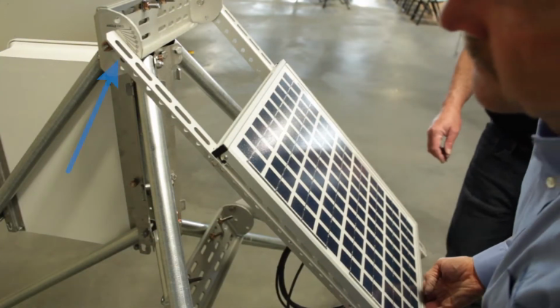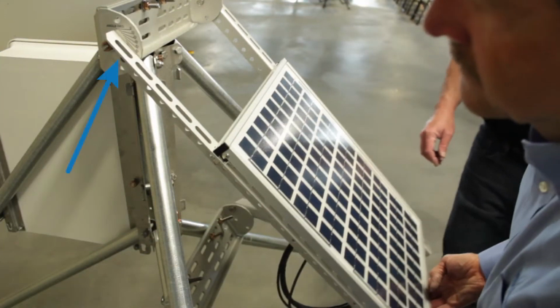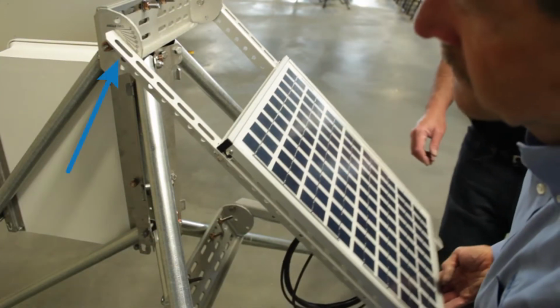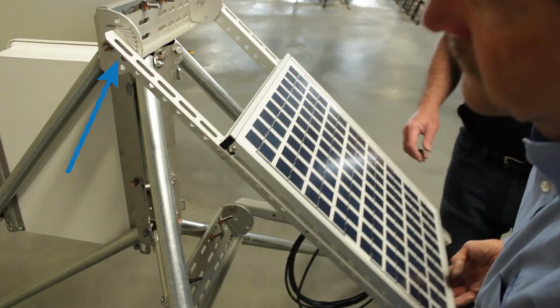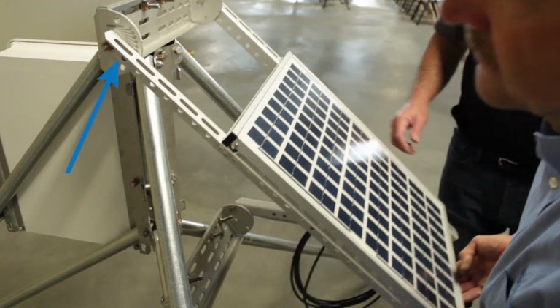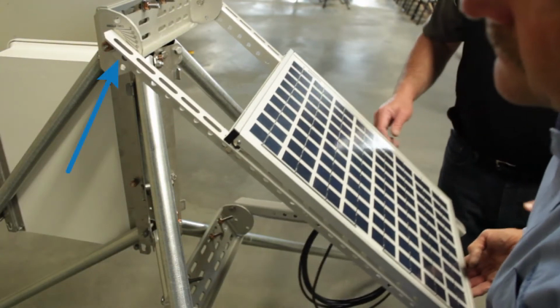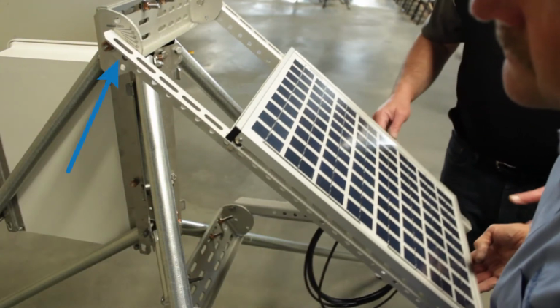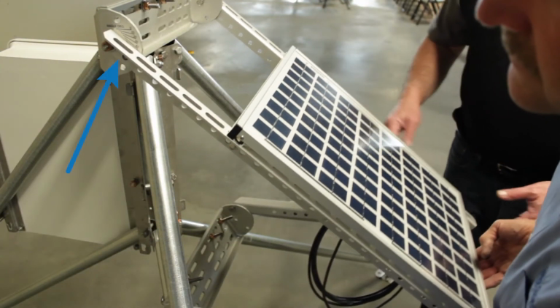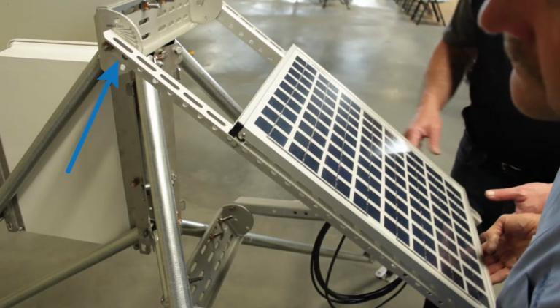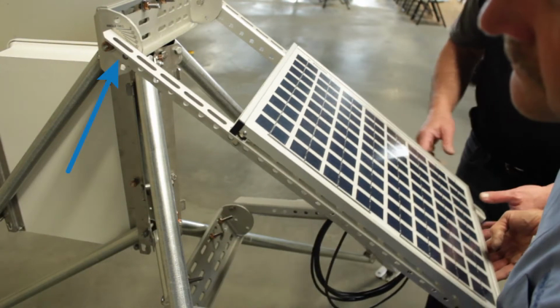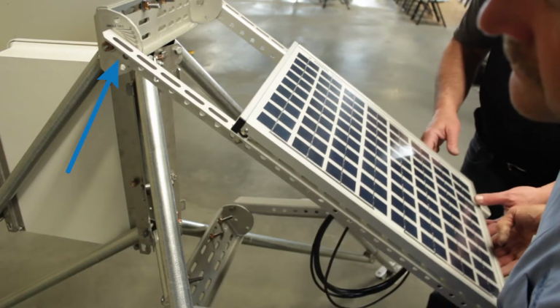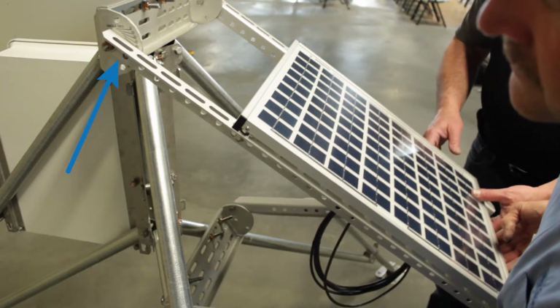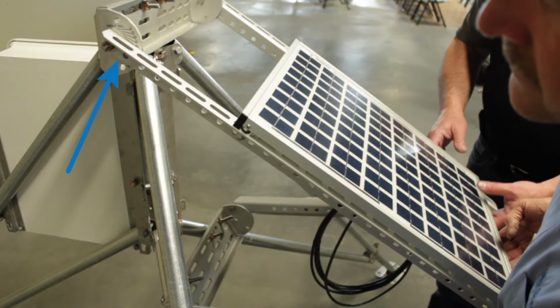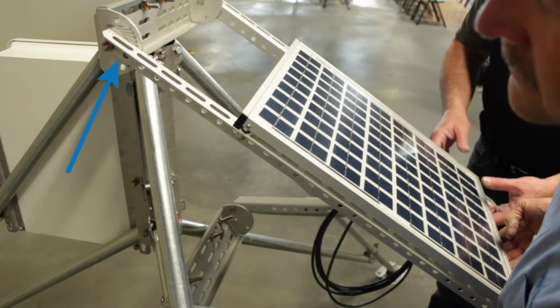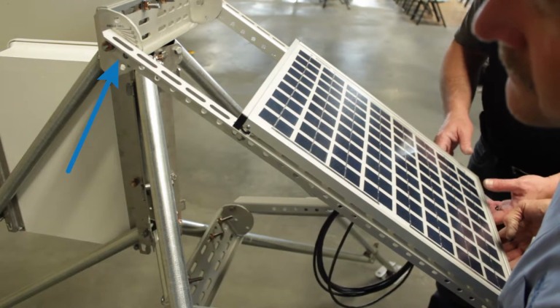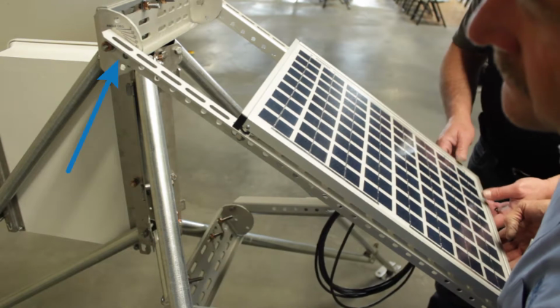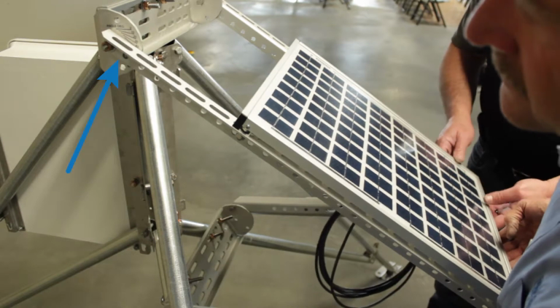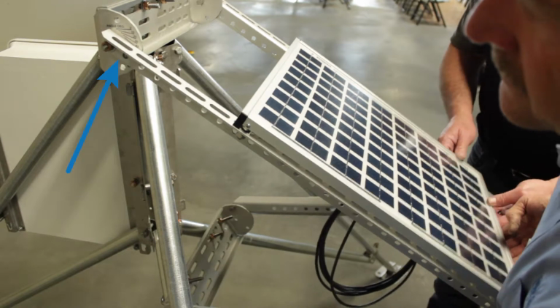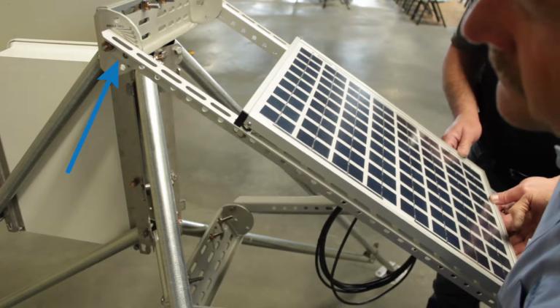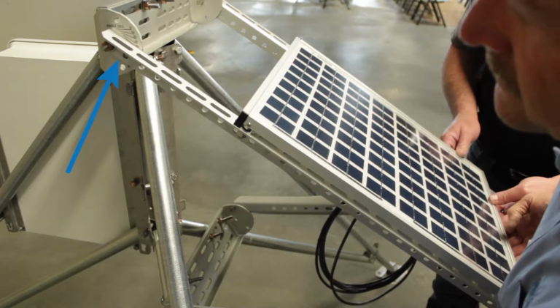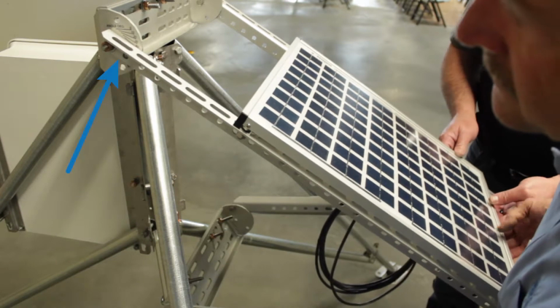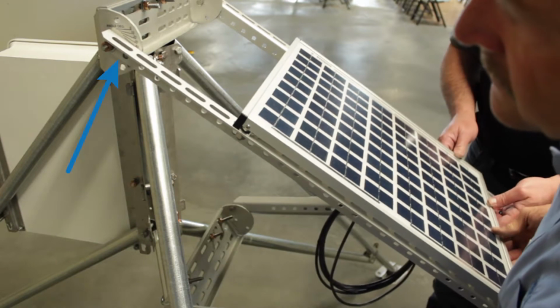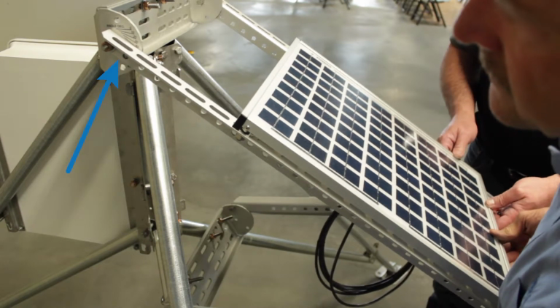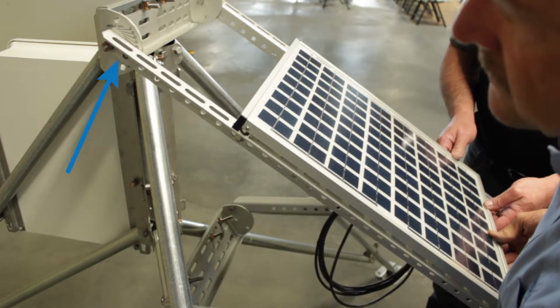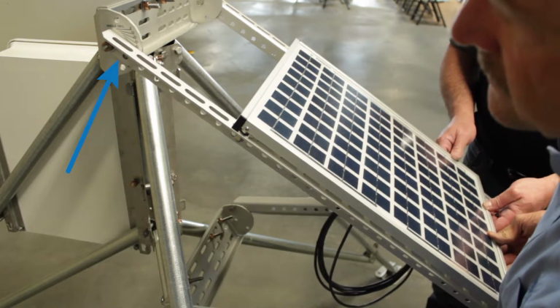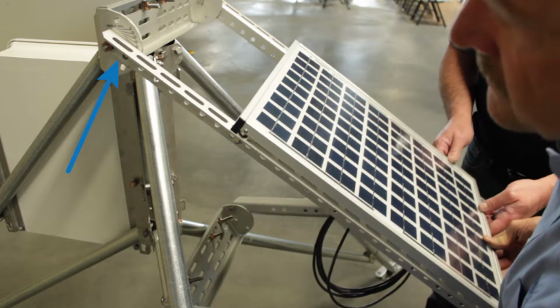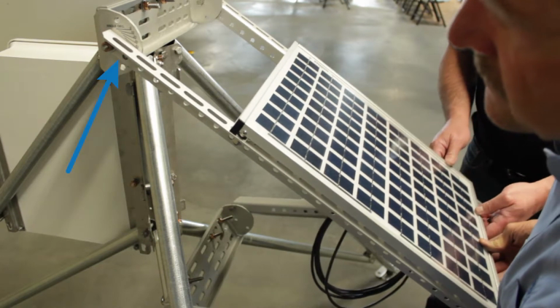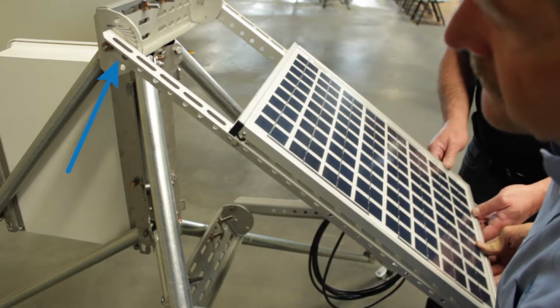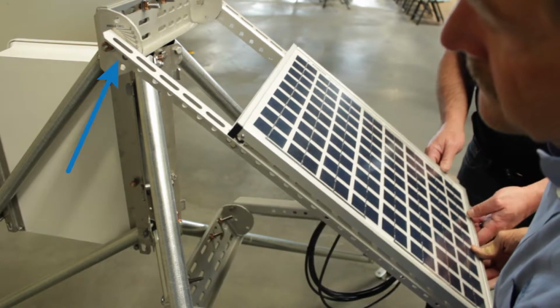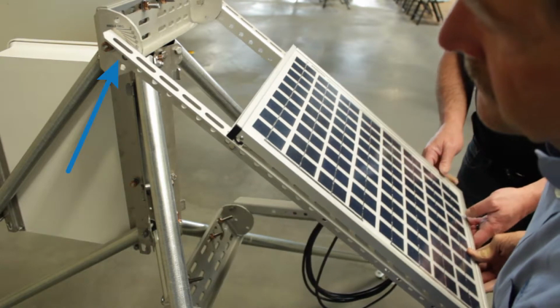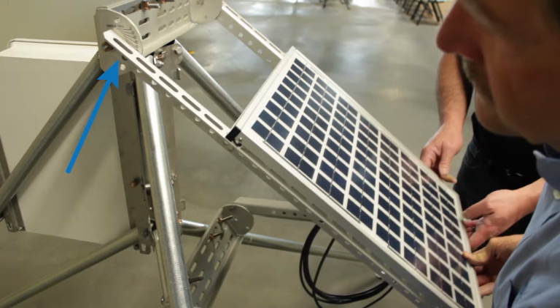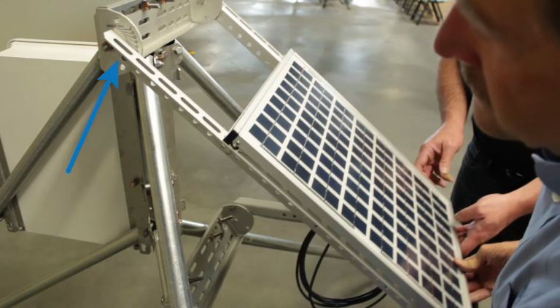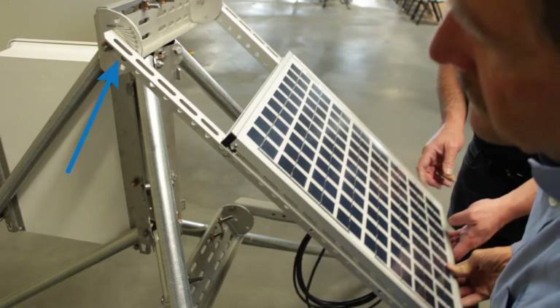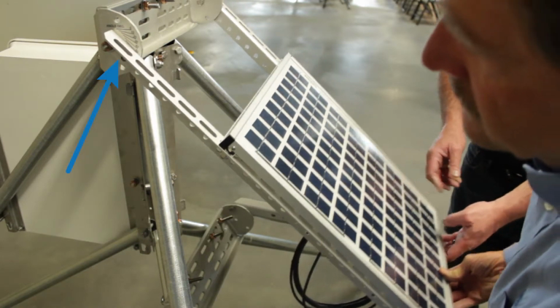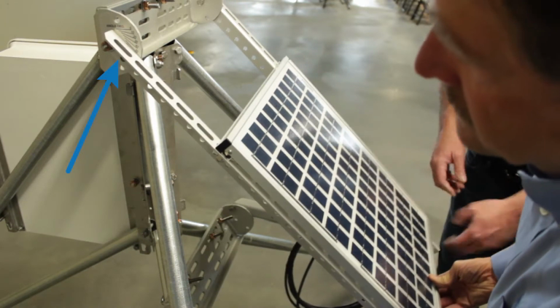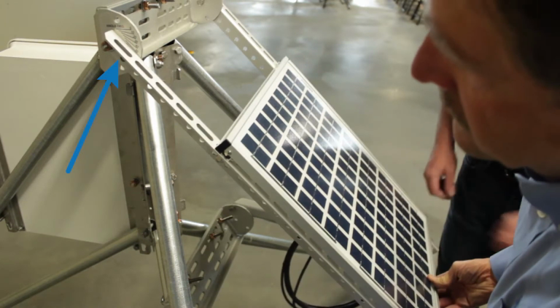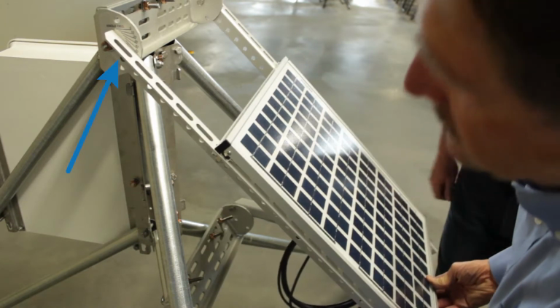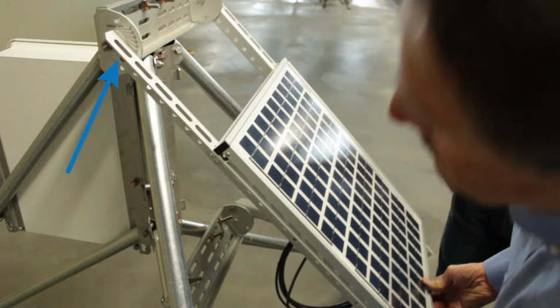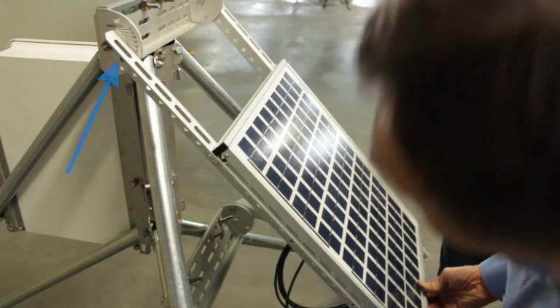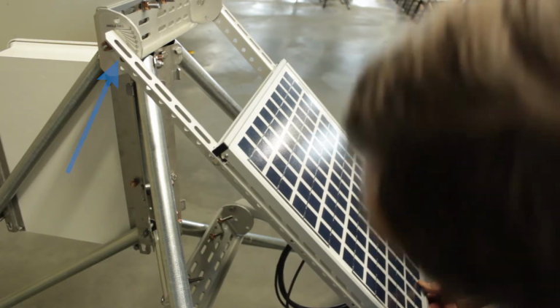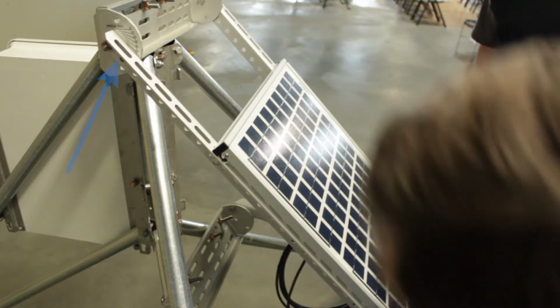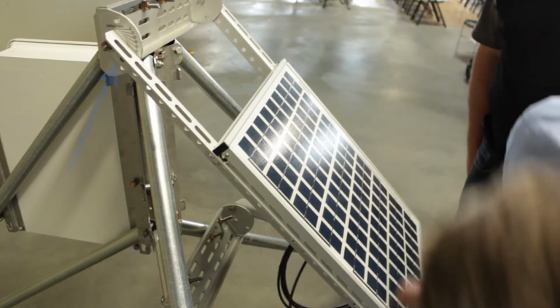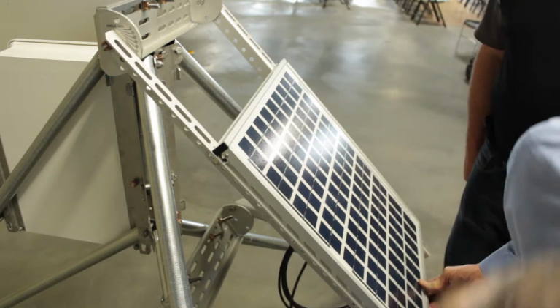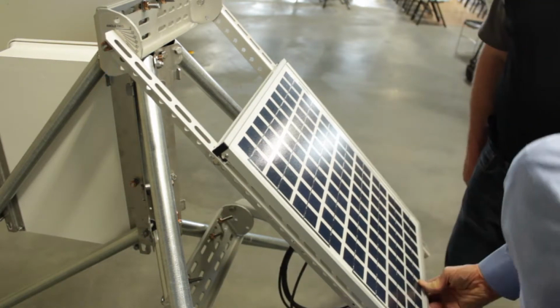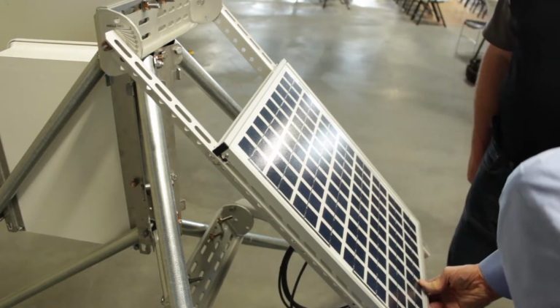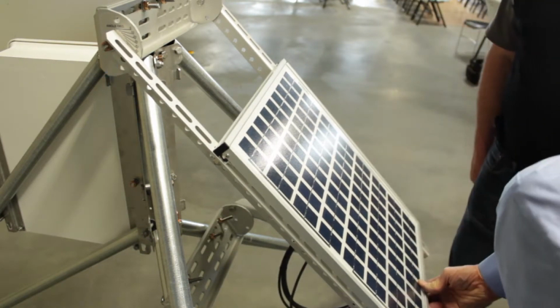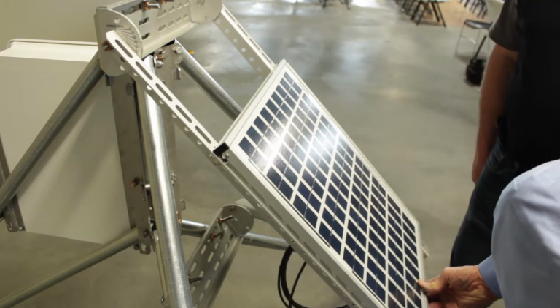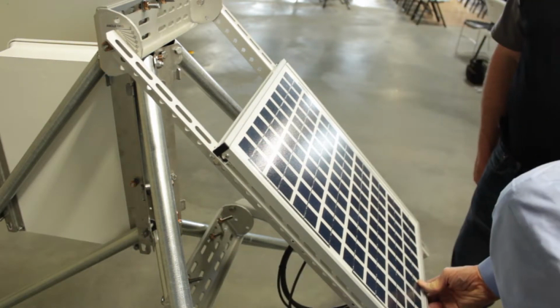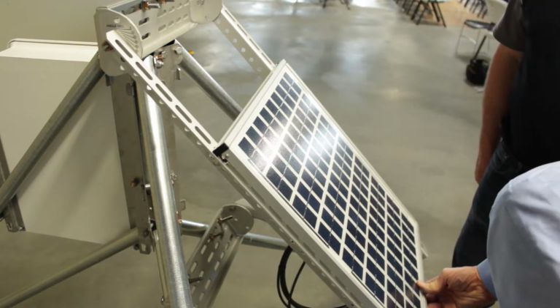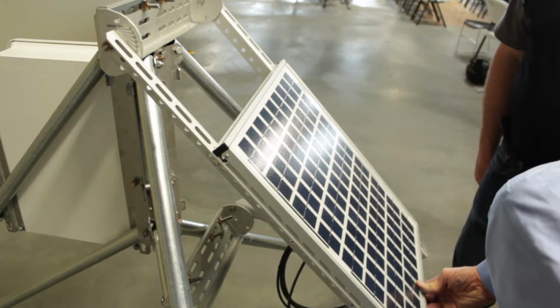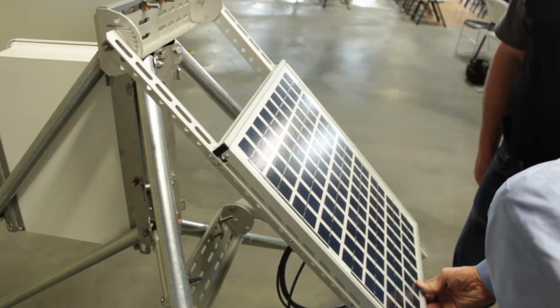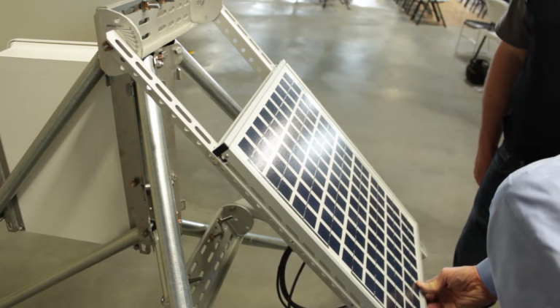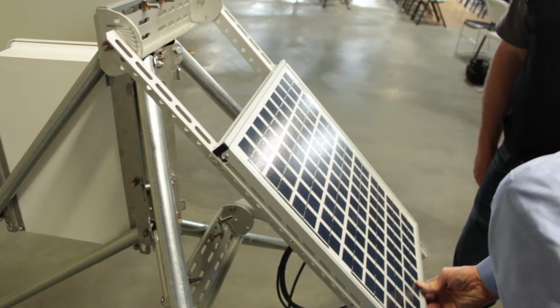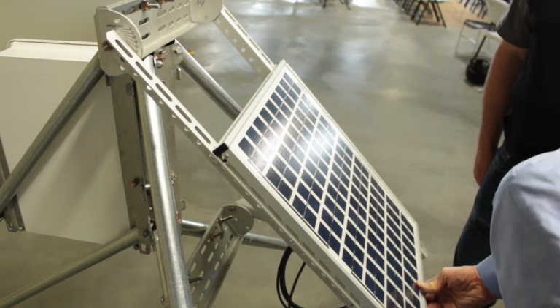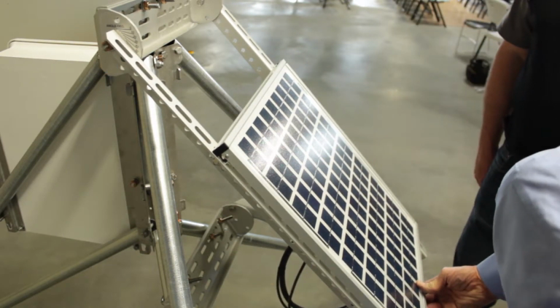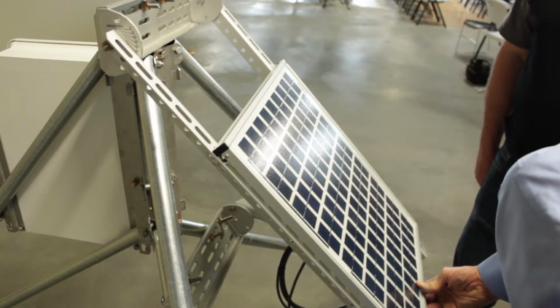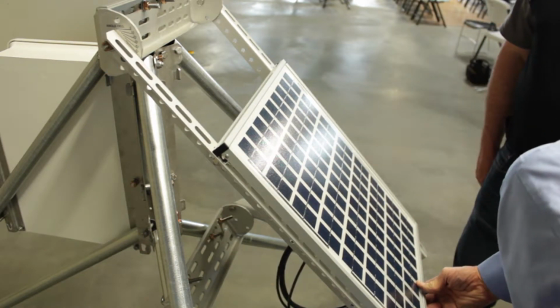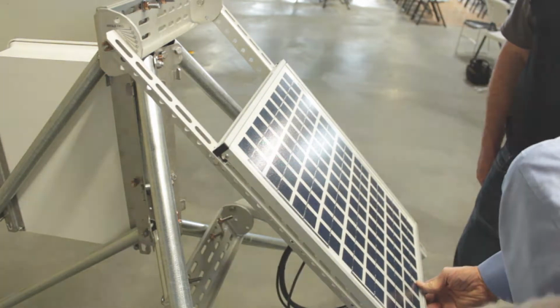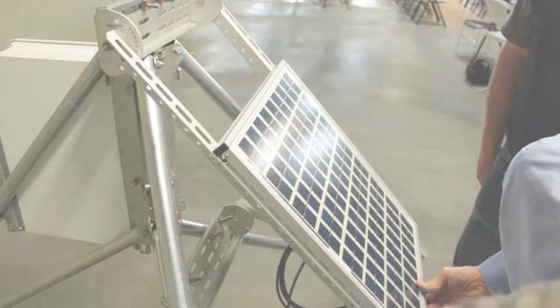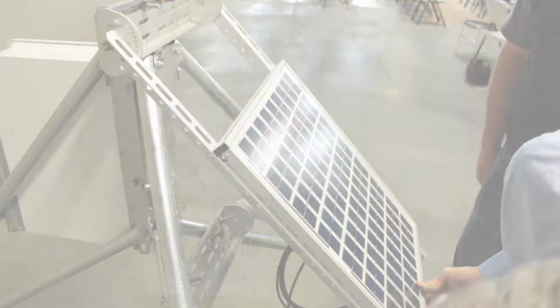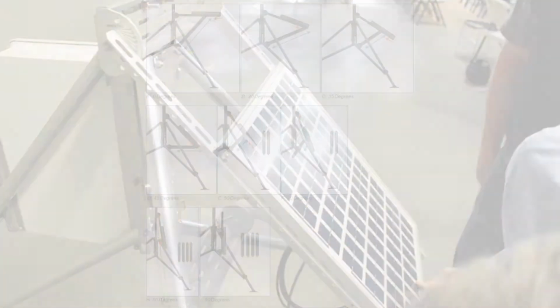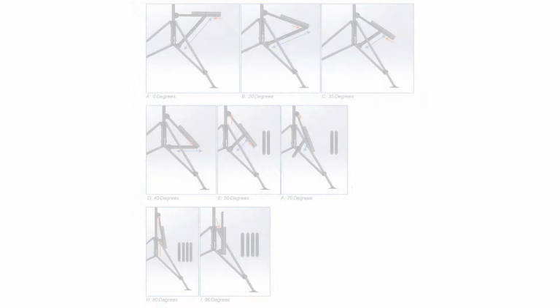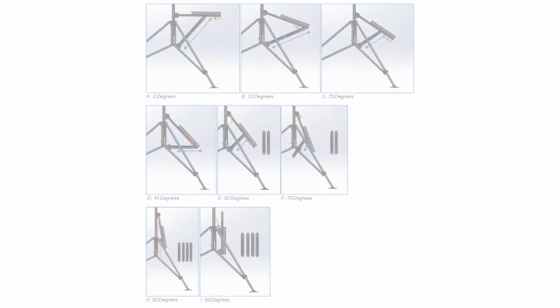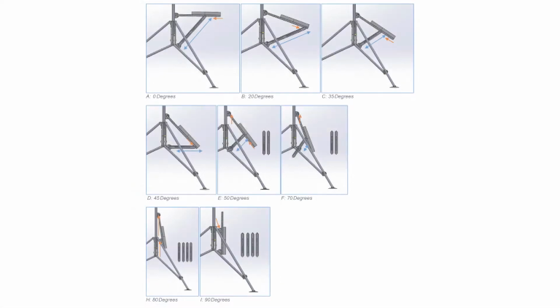Set the solar panel angle by looking at the decal on the top of the extended bracket and raising or lowering the solar panel to the desired angle.